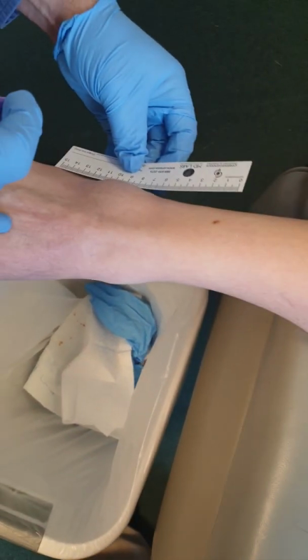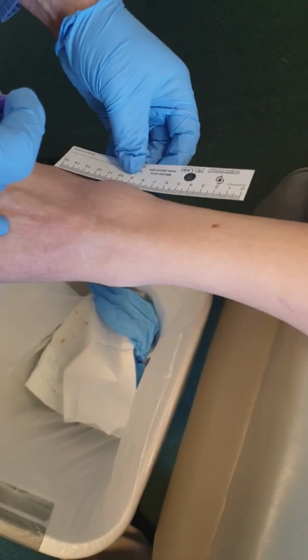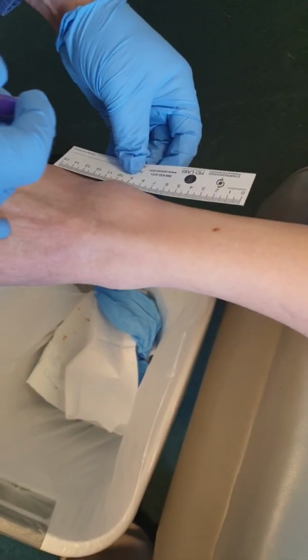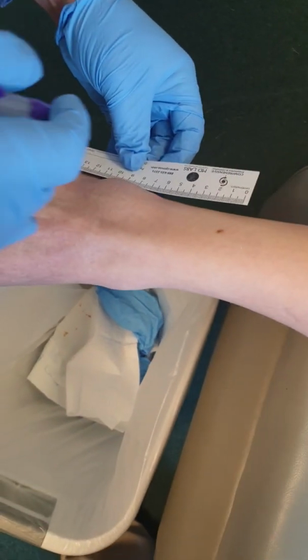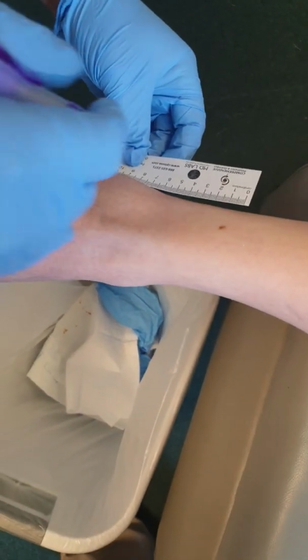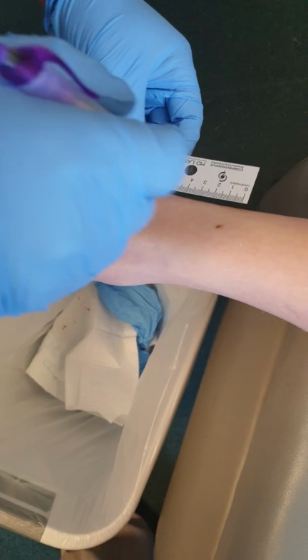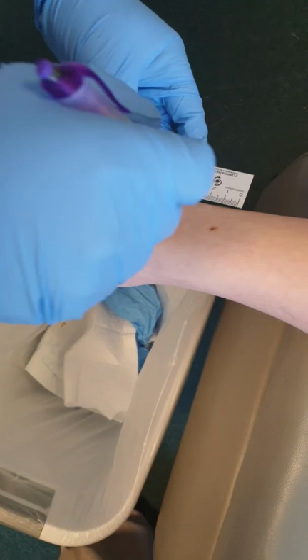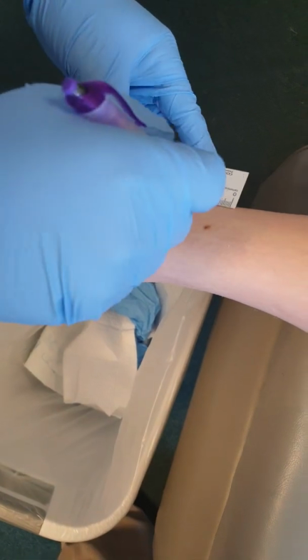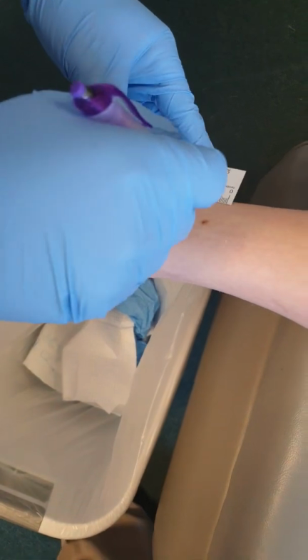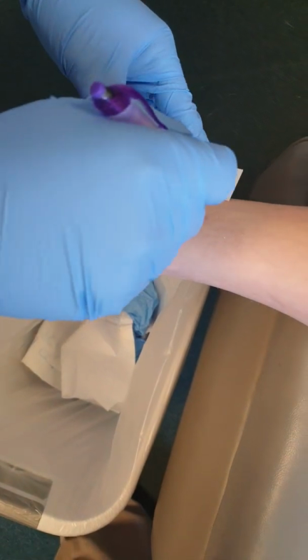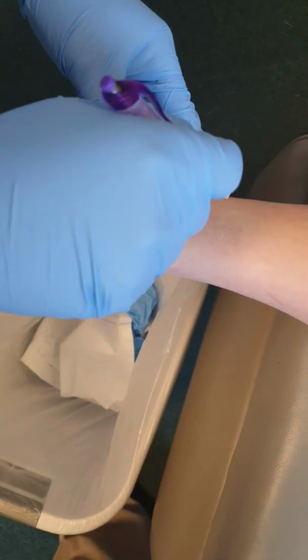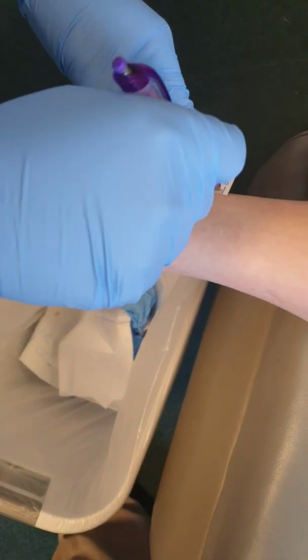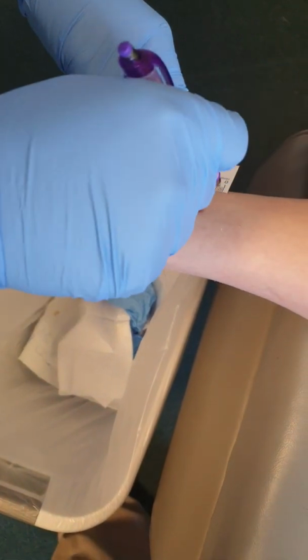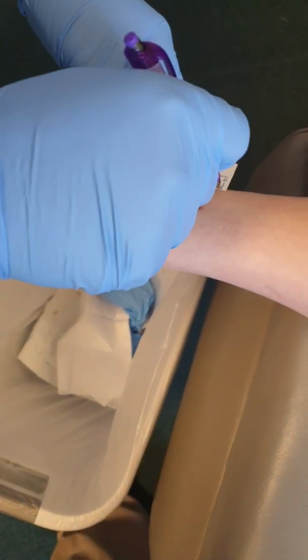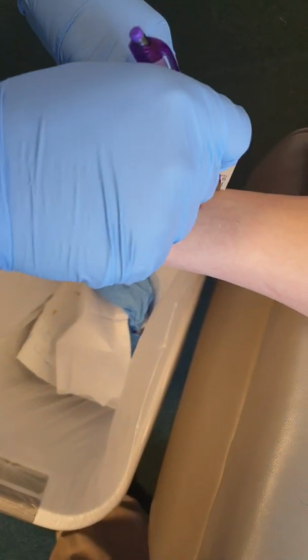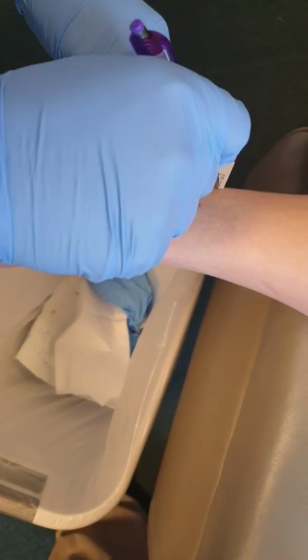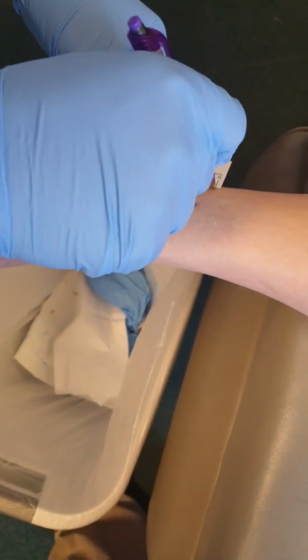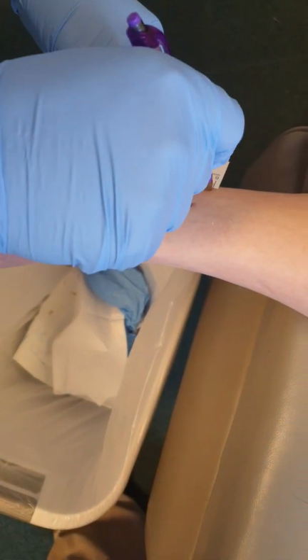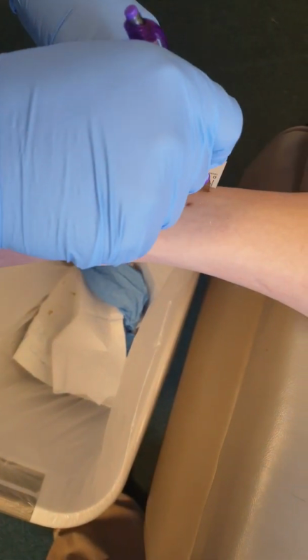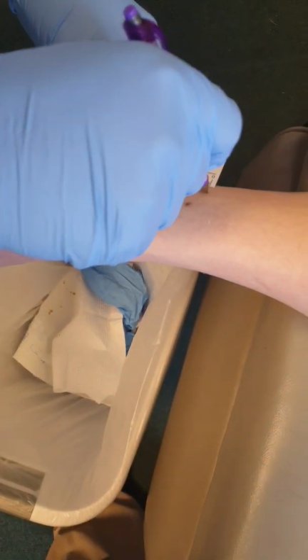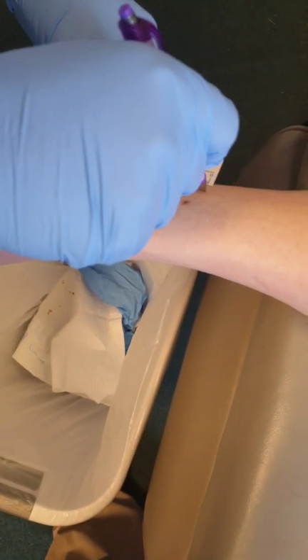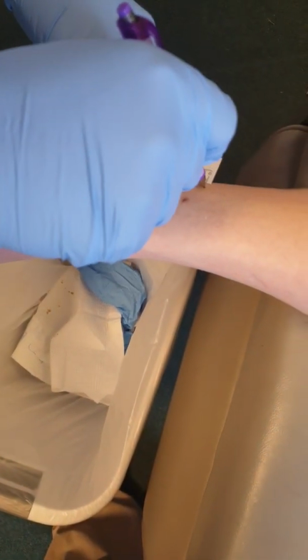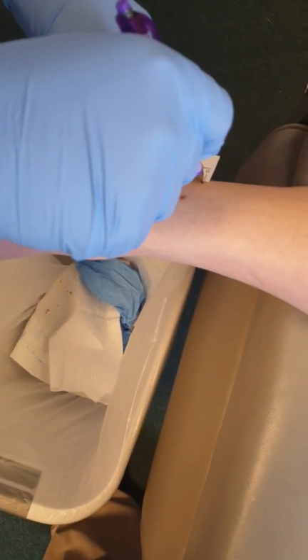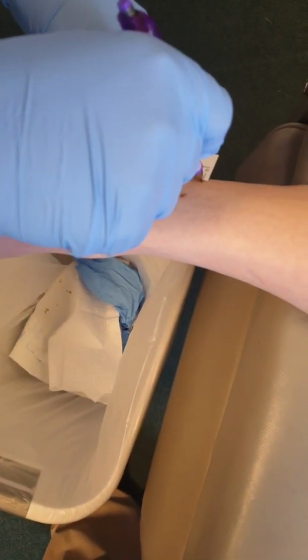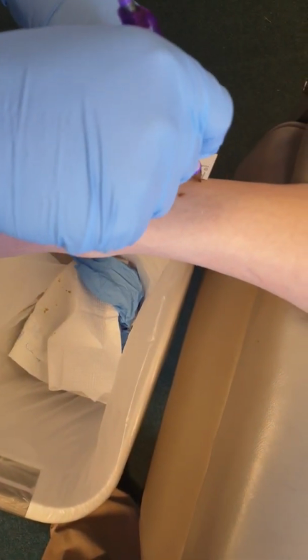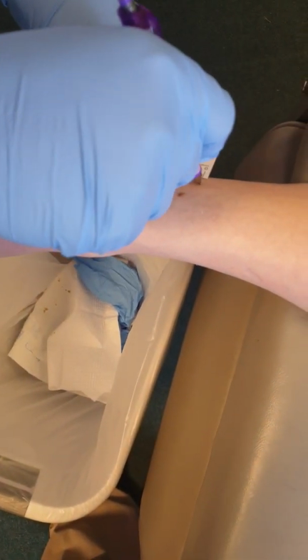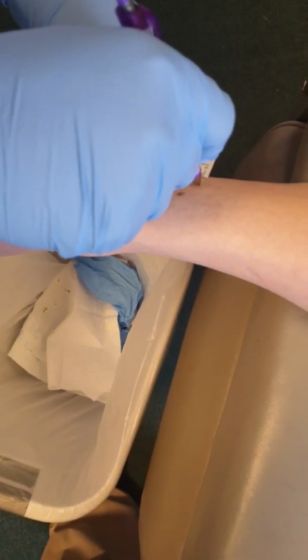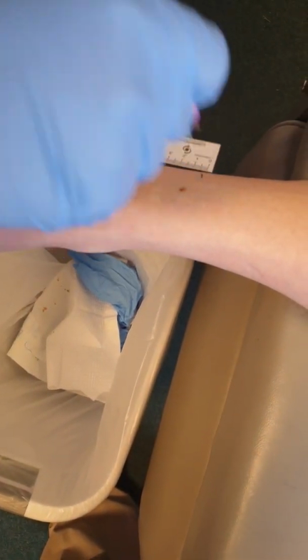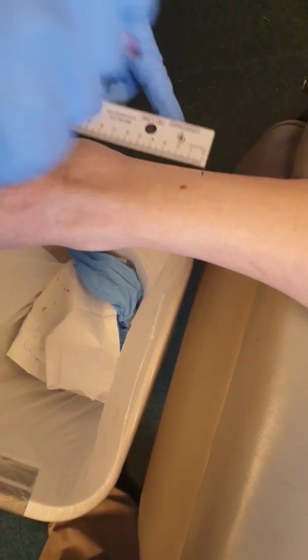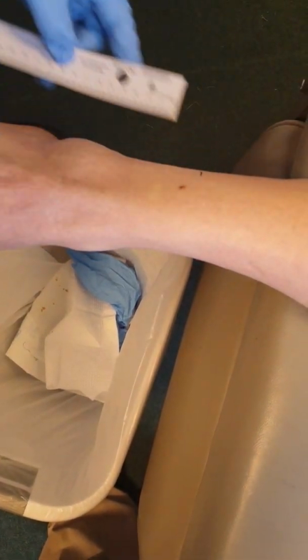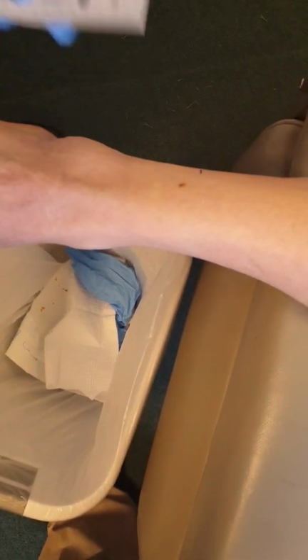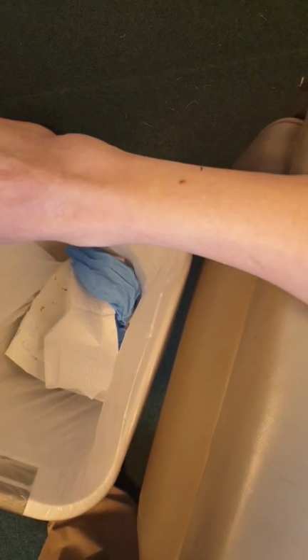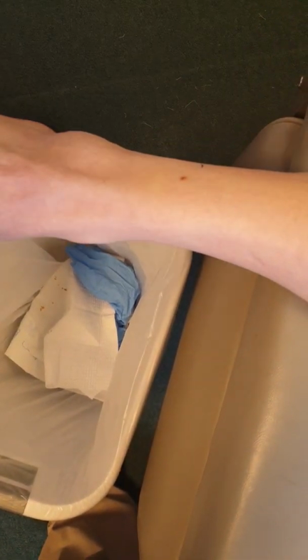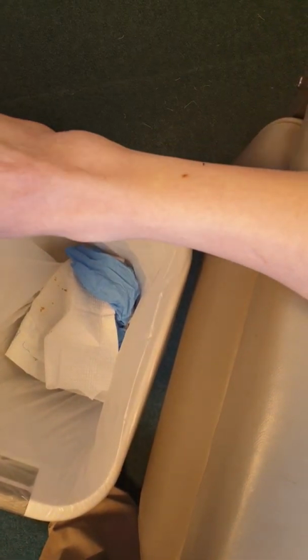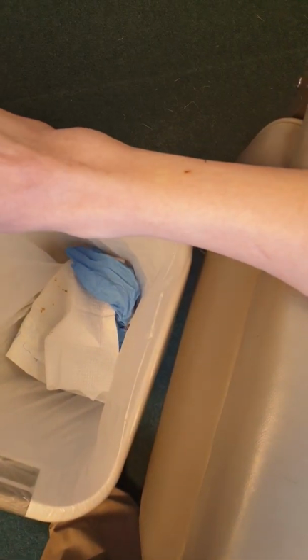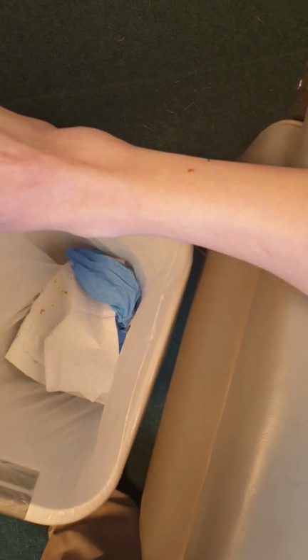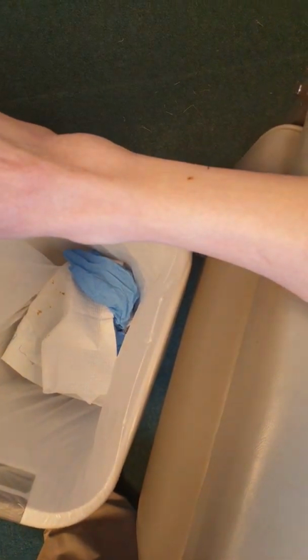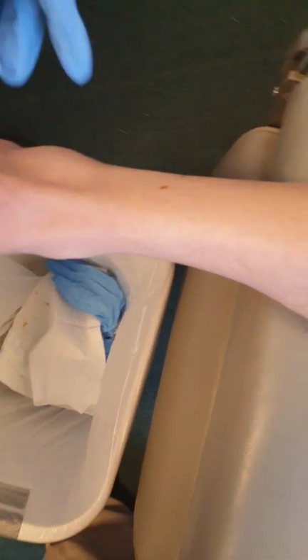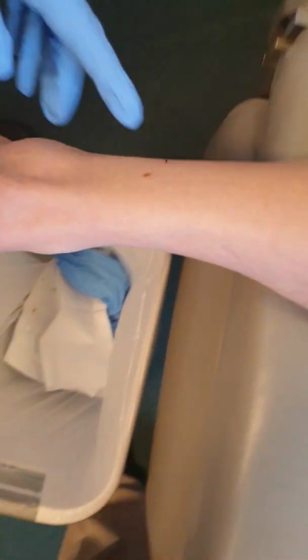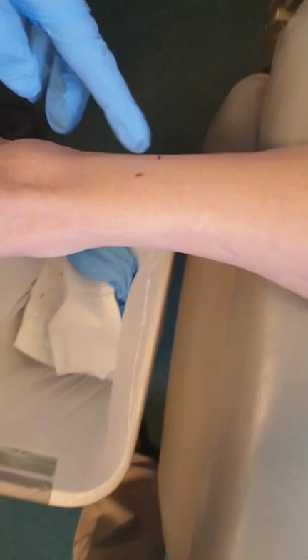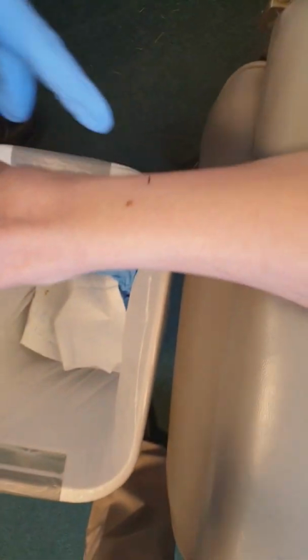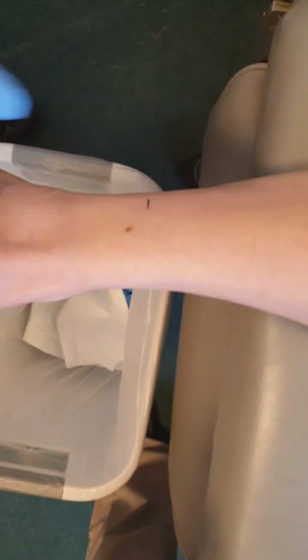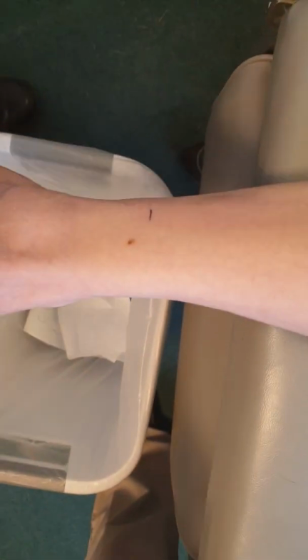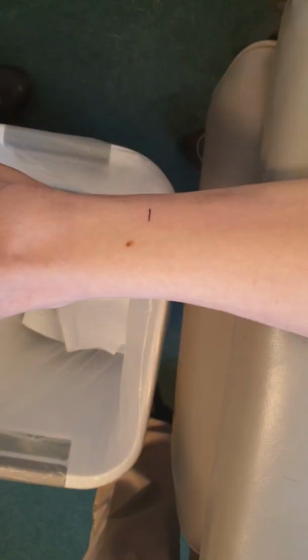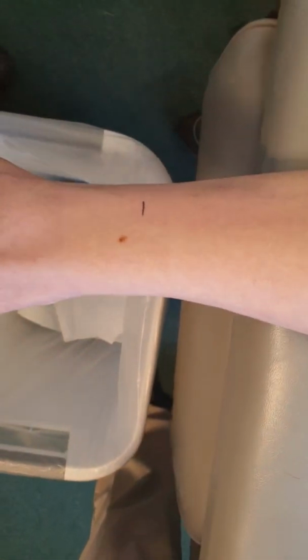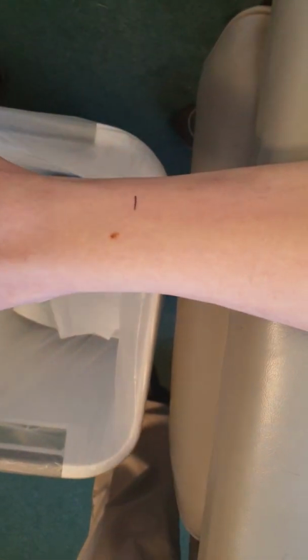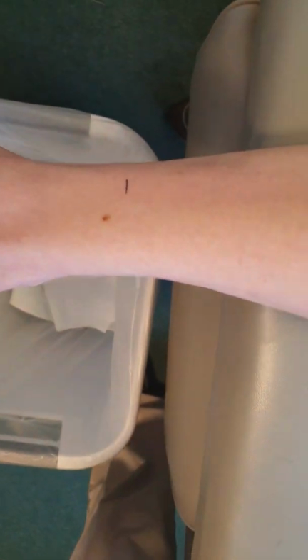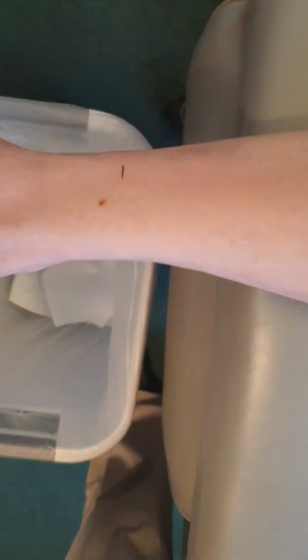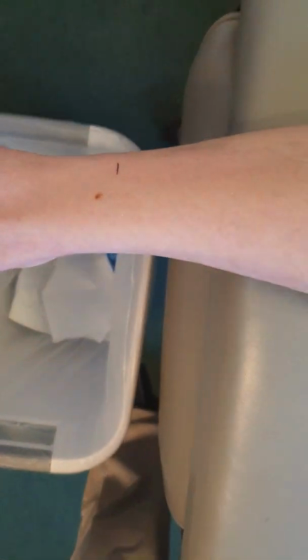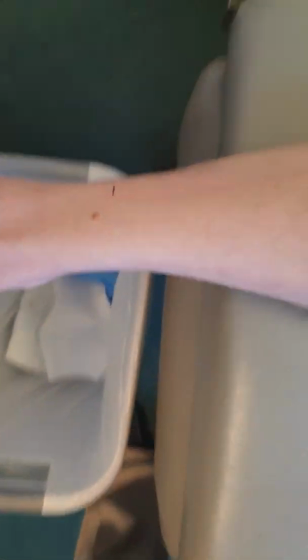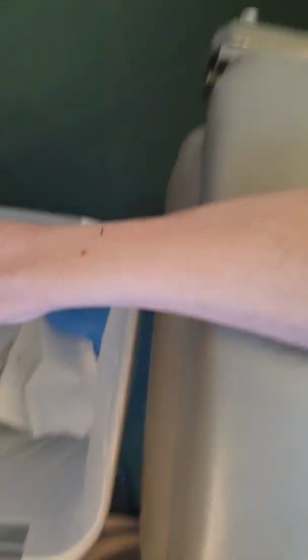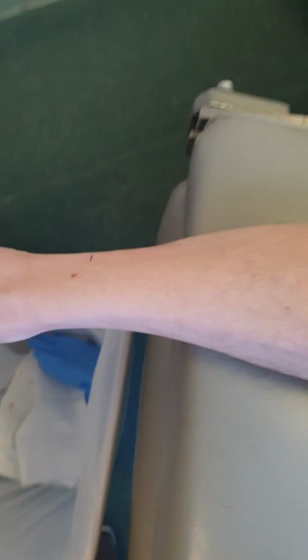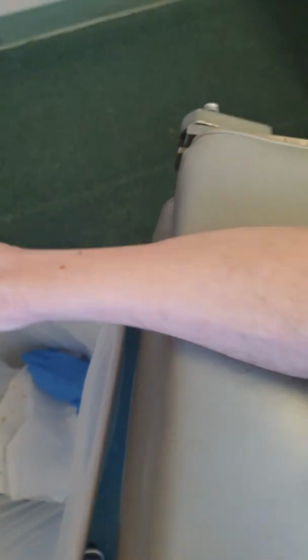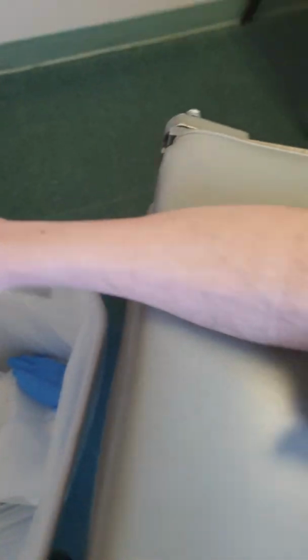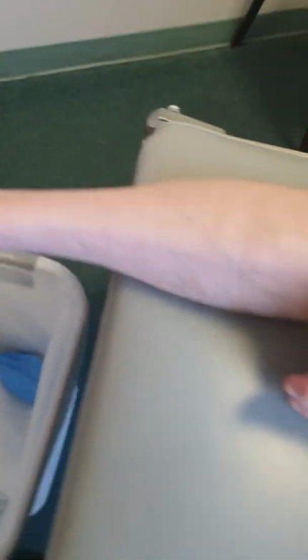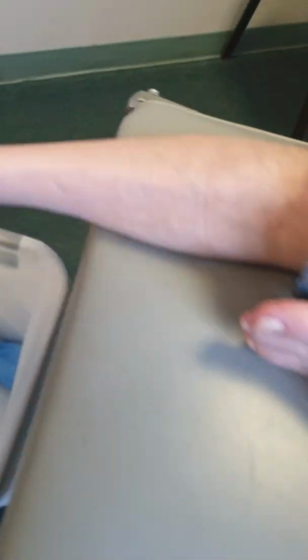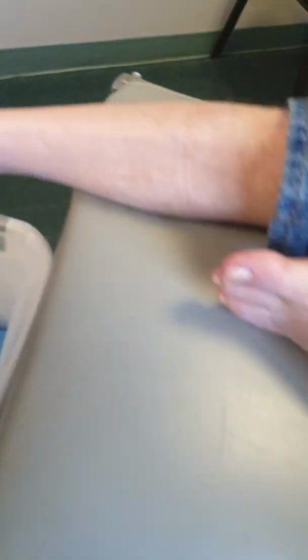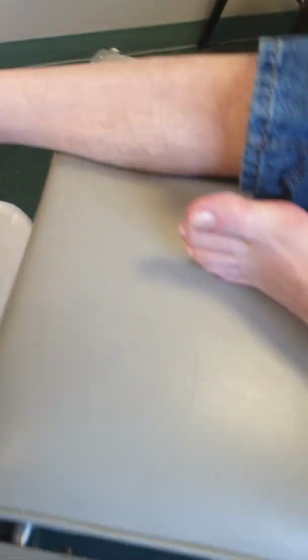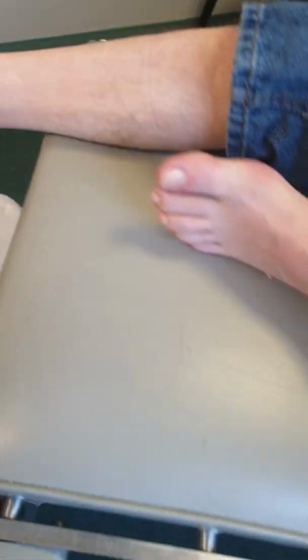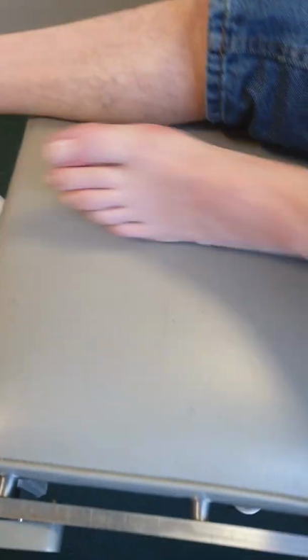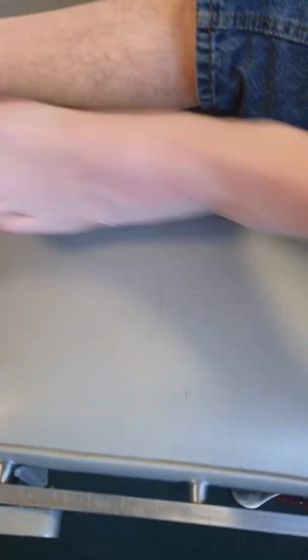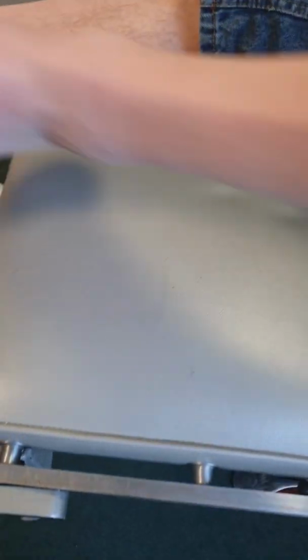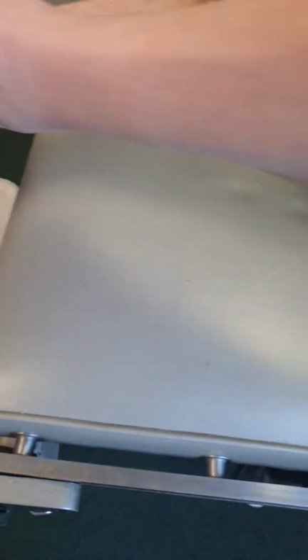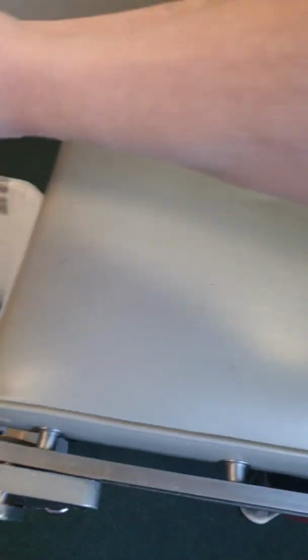Again, 10 centimeters, and we do a mark. This is the mark where we're going to actually do the punch biopsy.